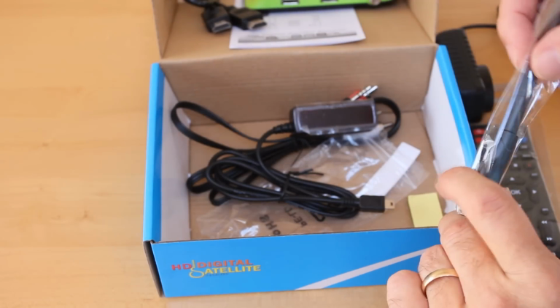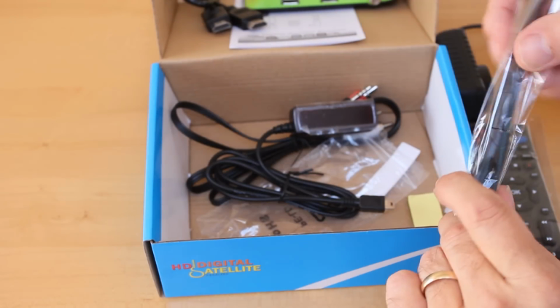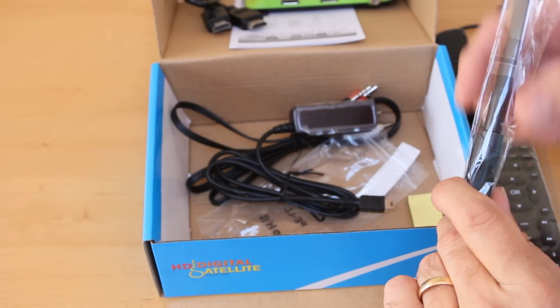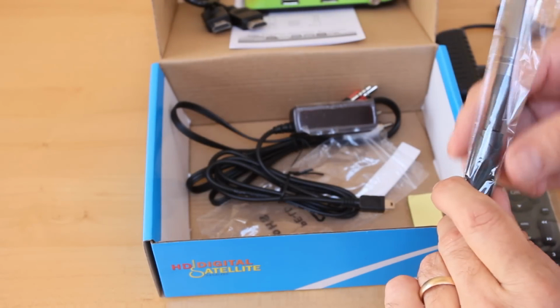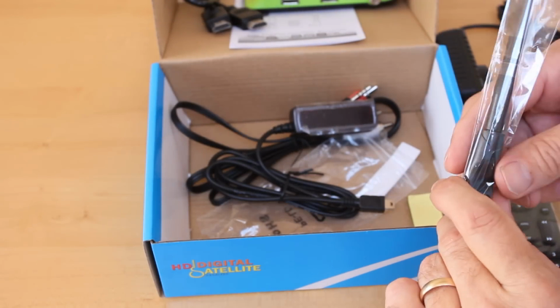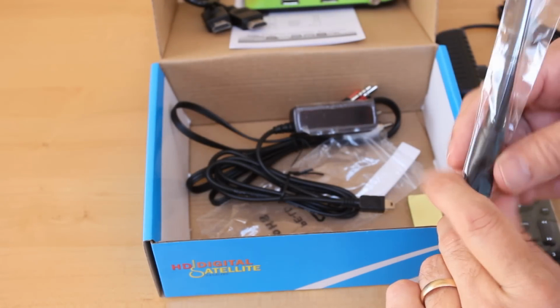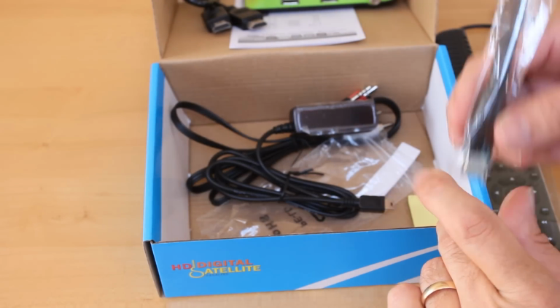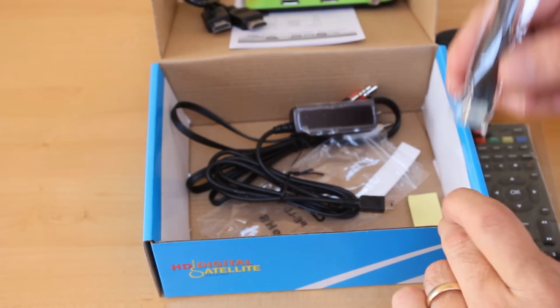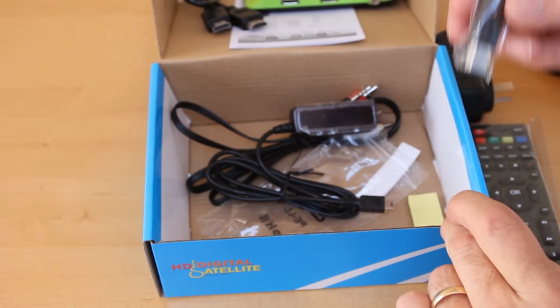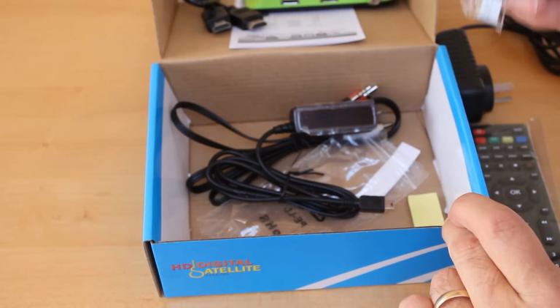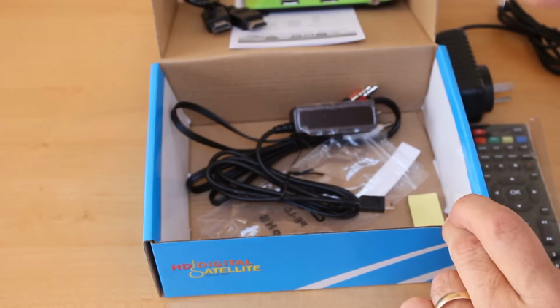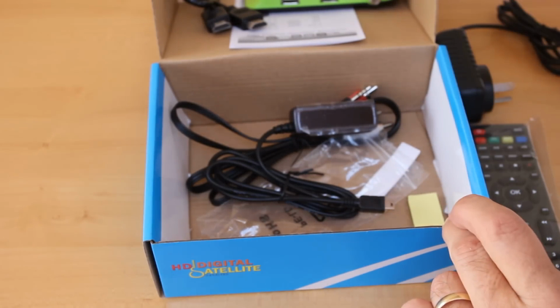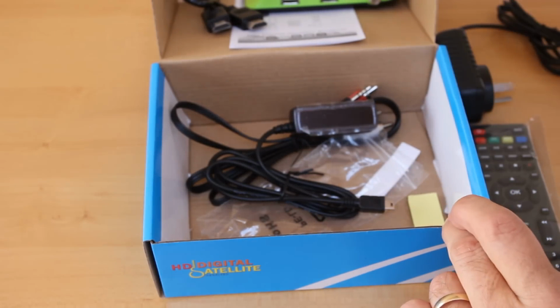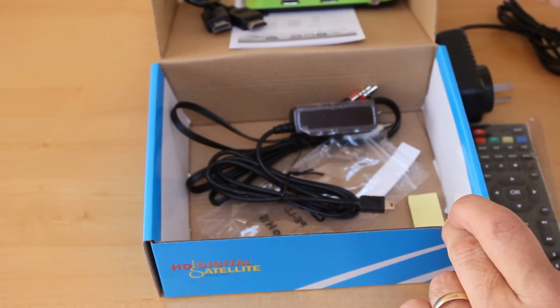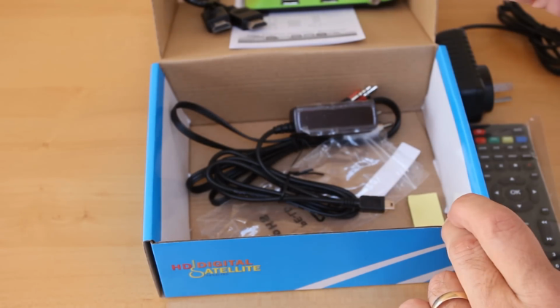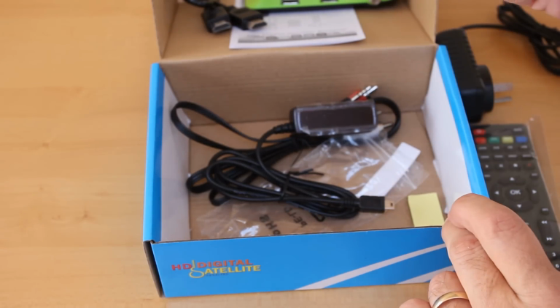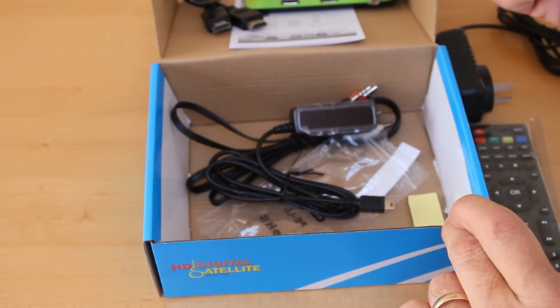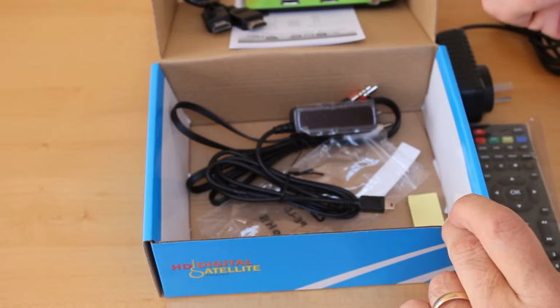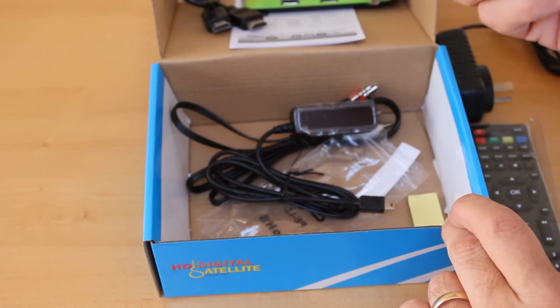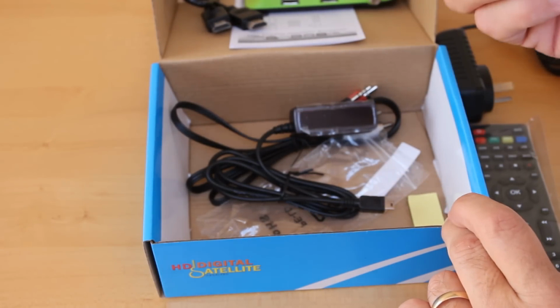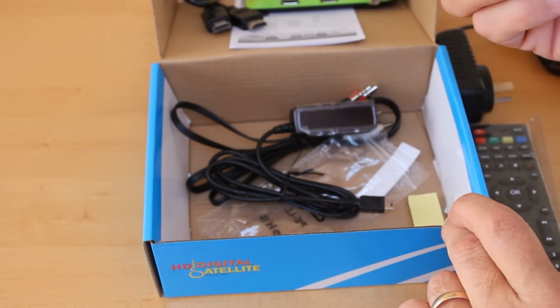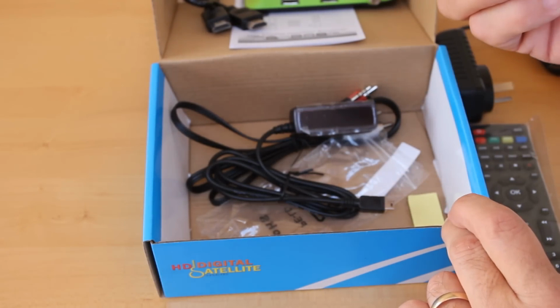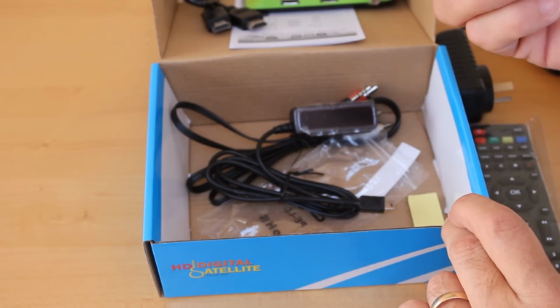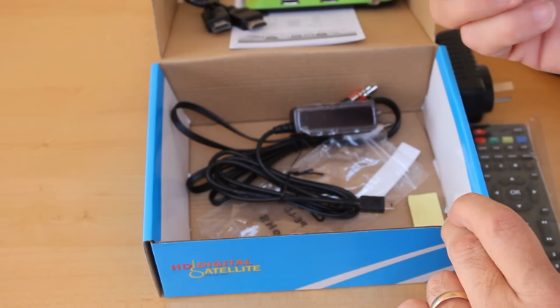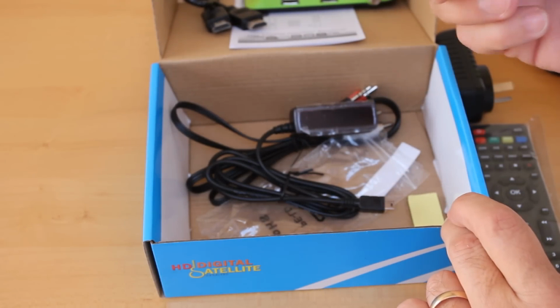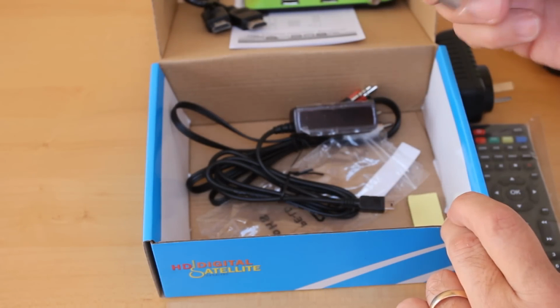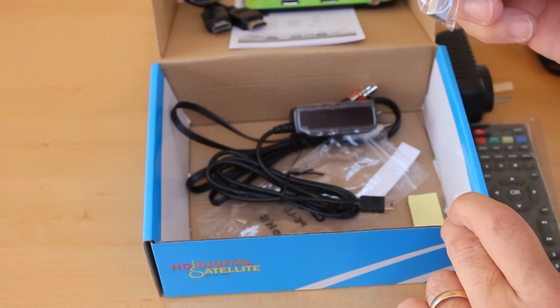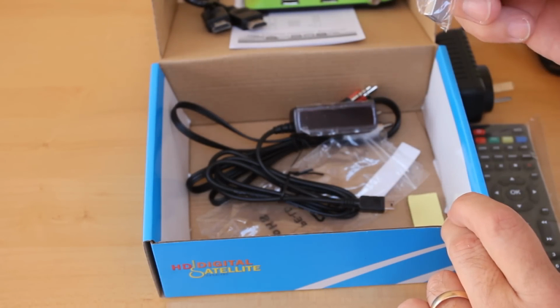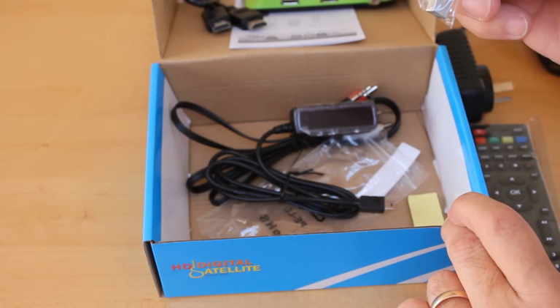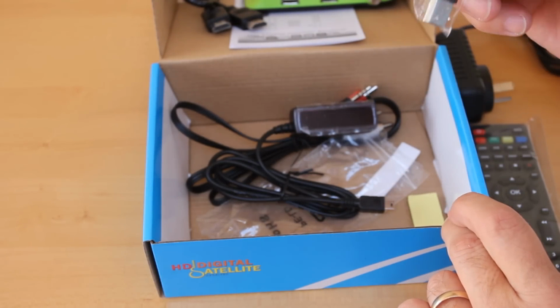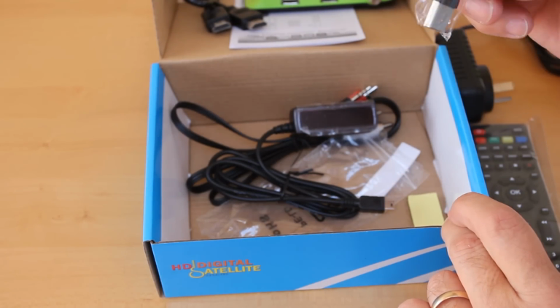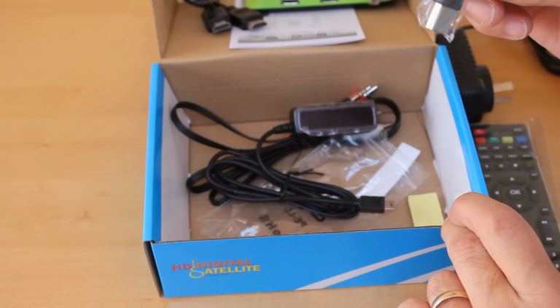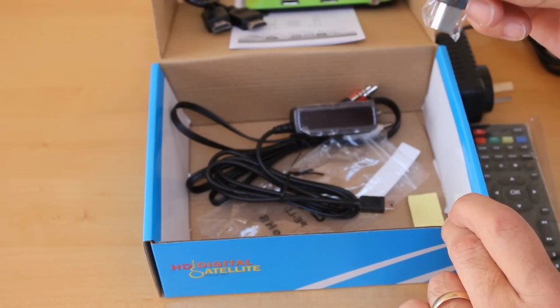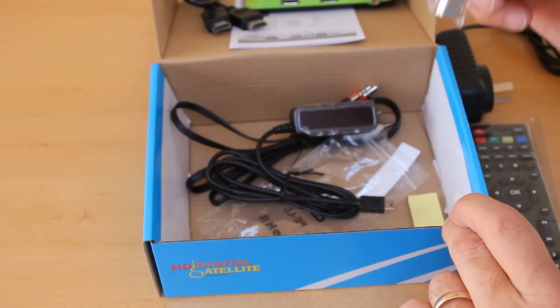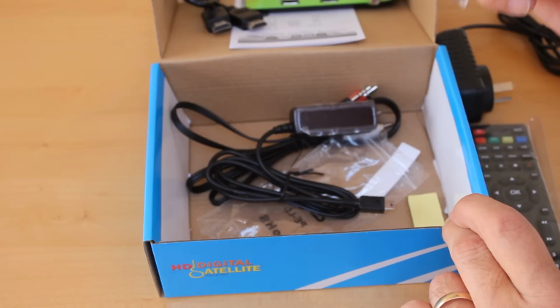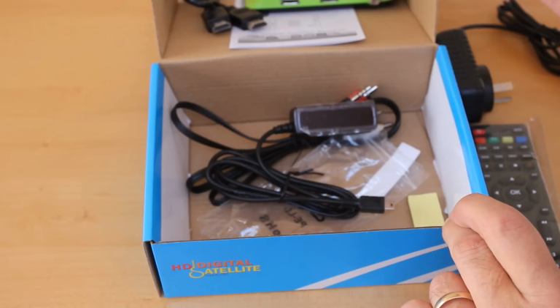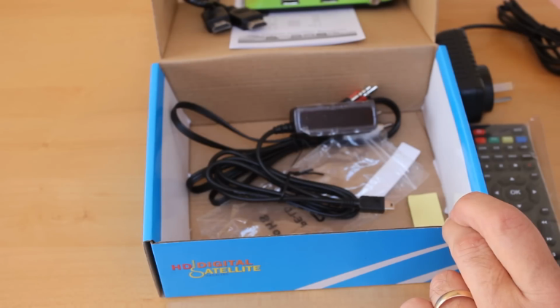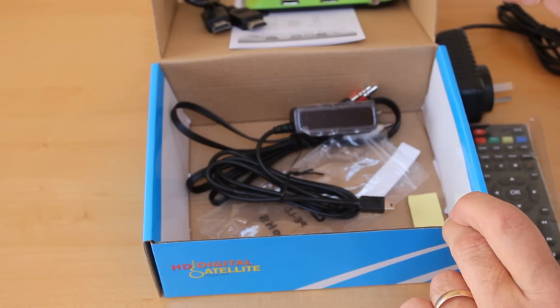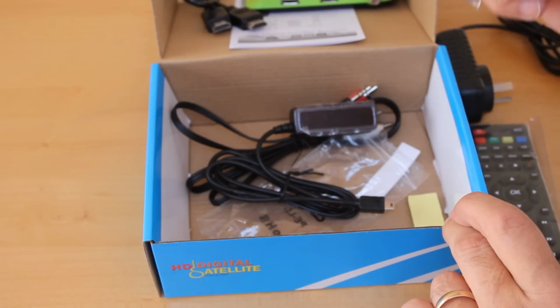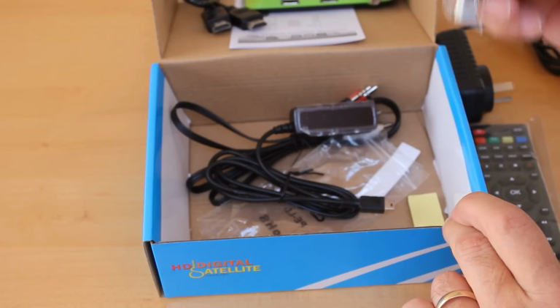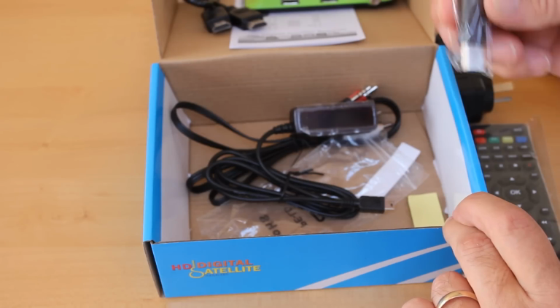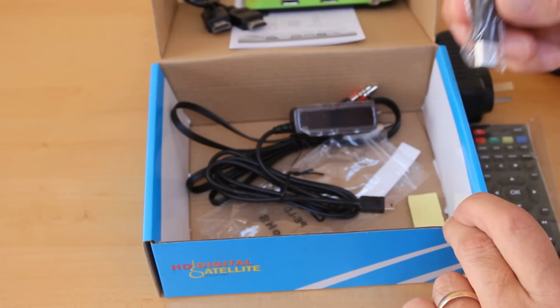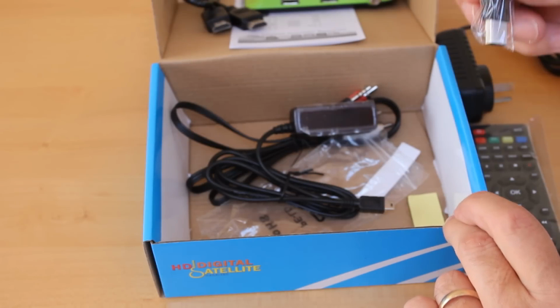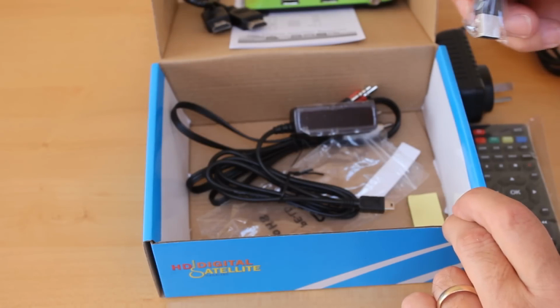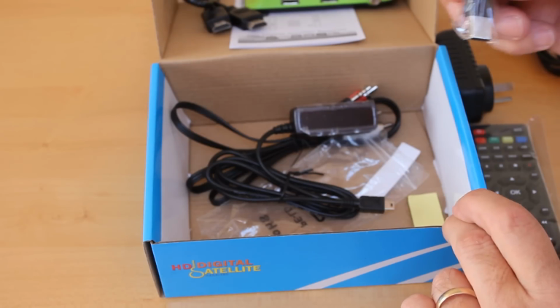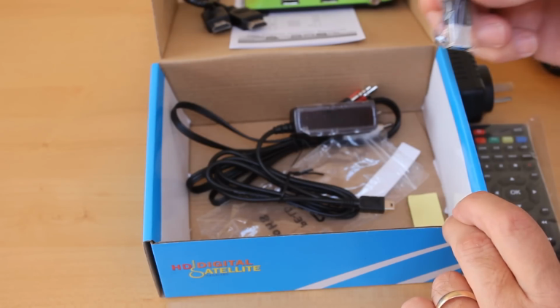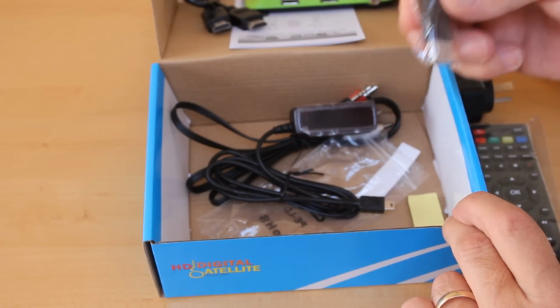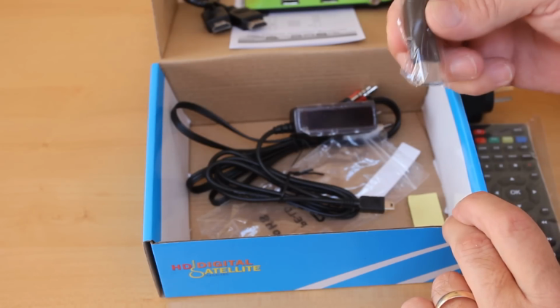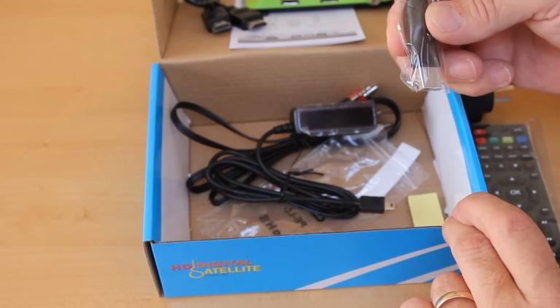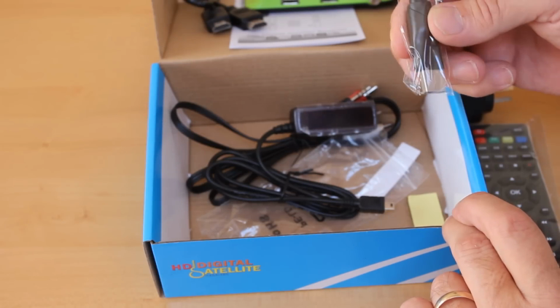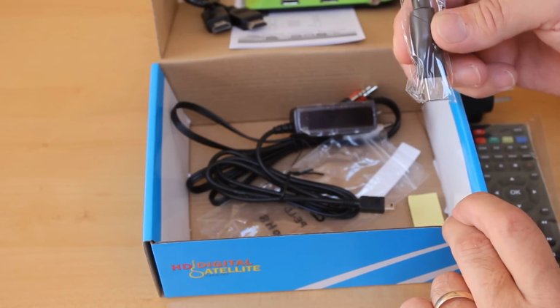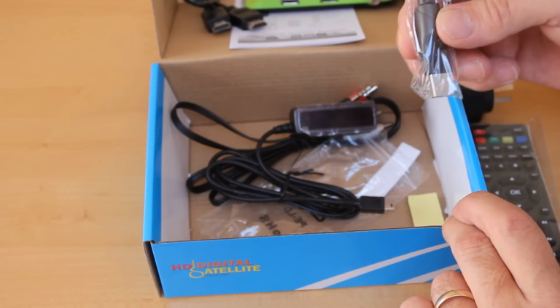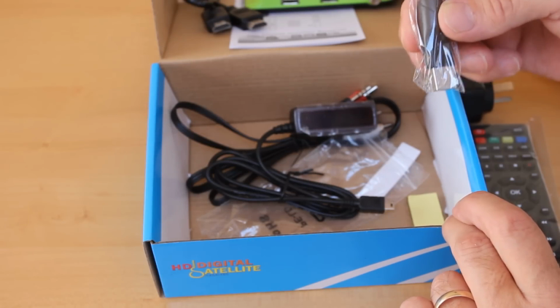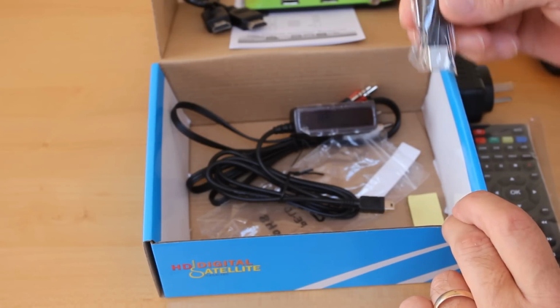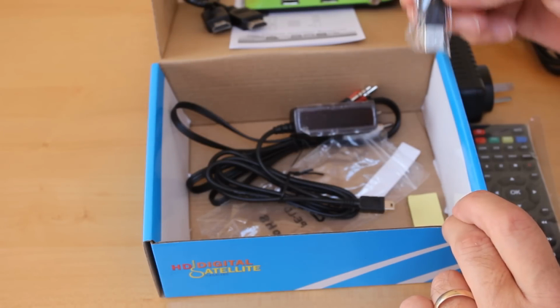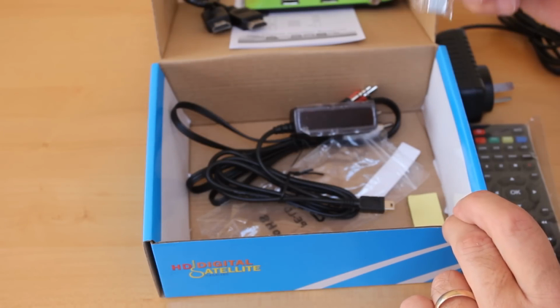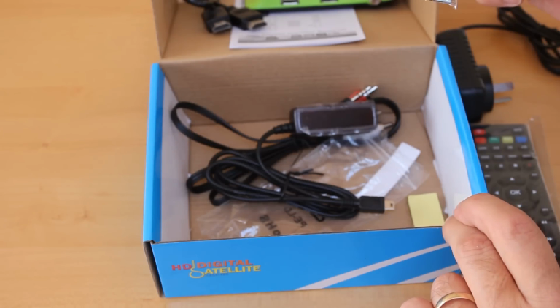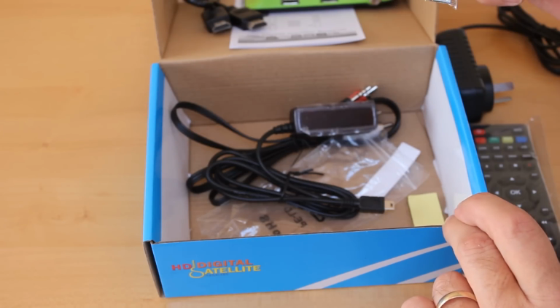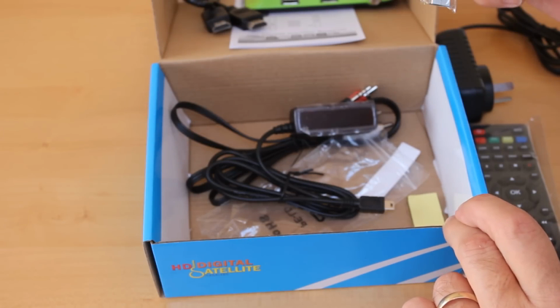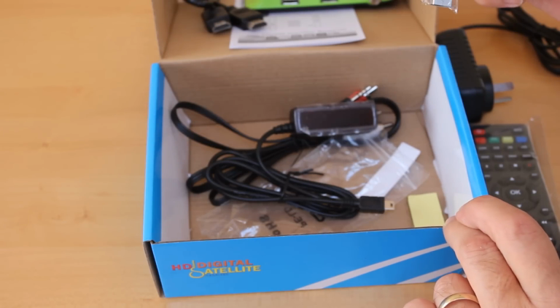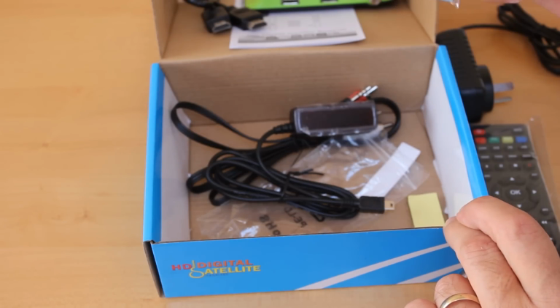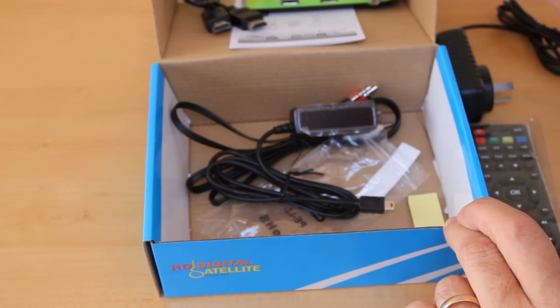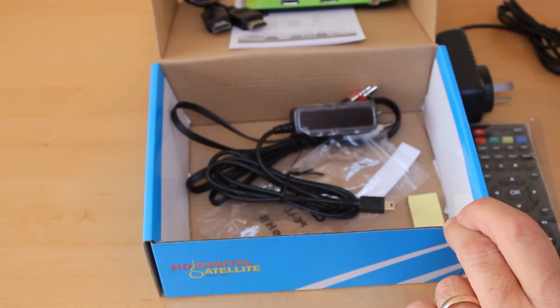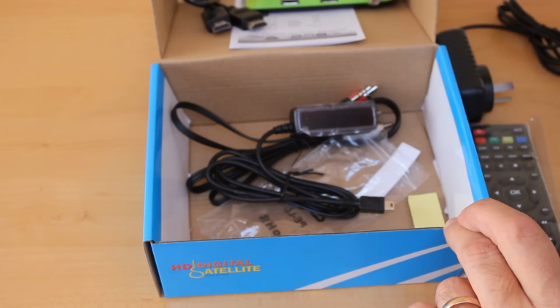We also have our little Wi-Fi adapter, so we can use the YouTube facilities on the unit.